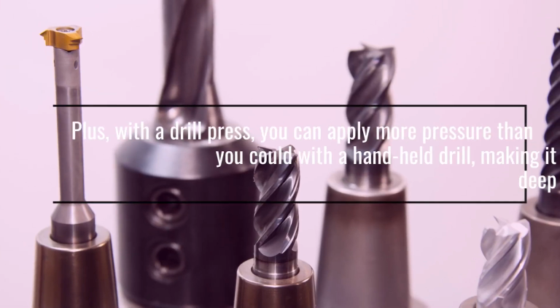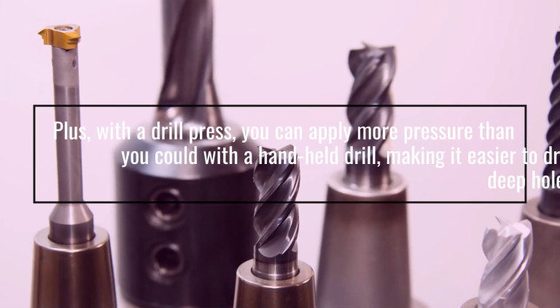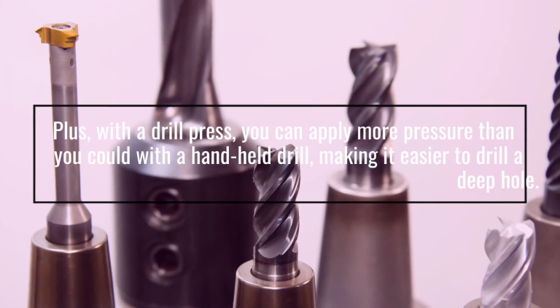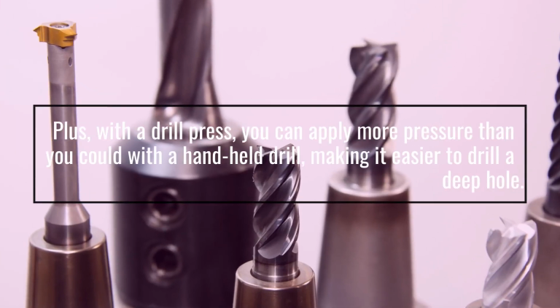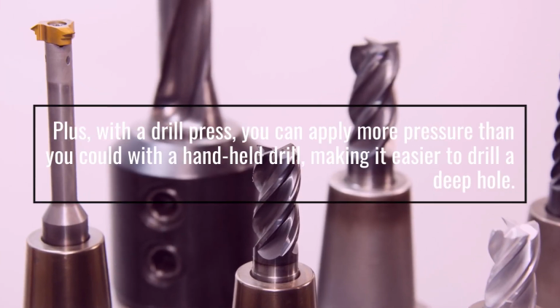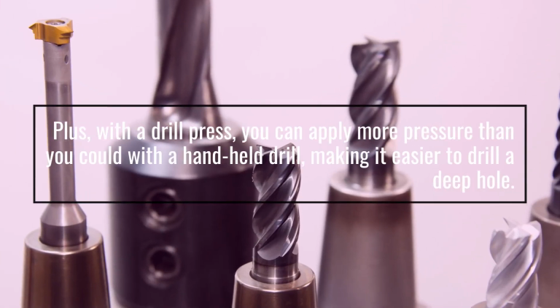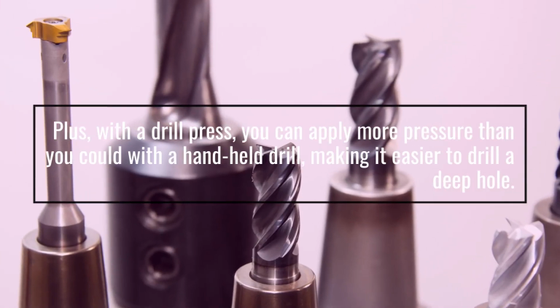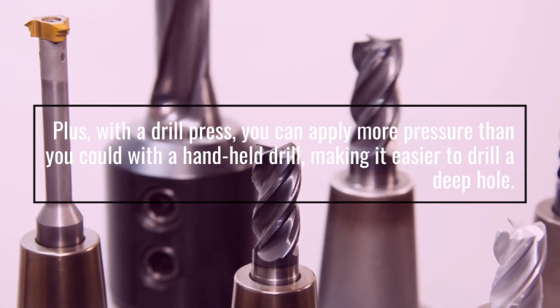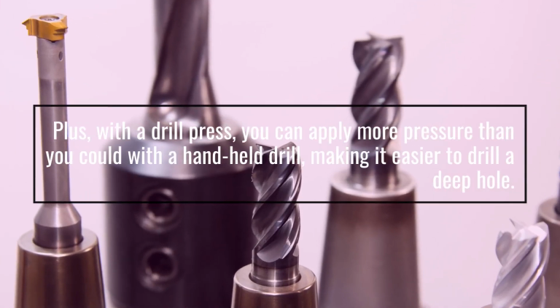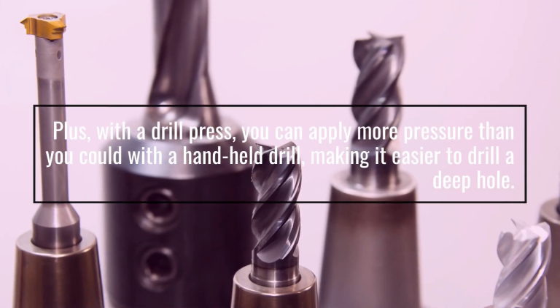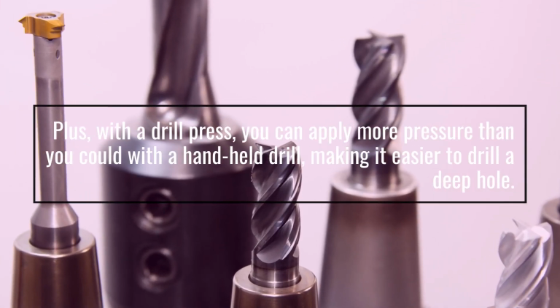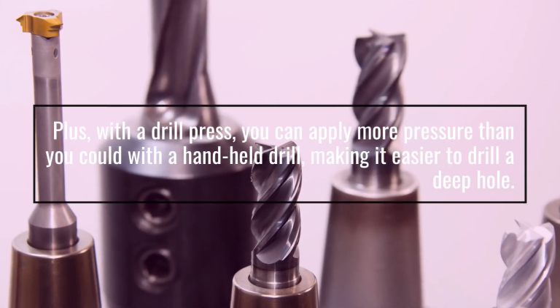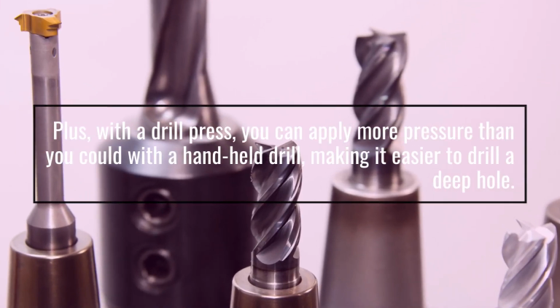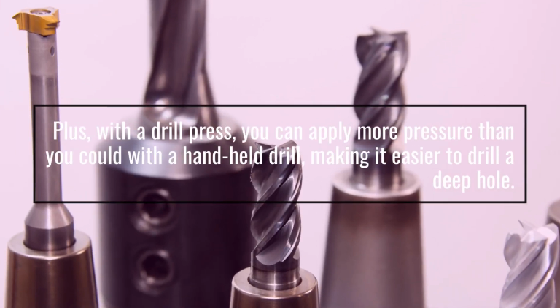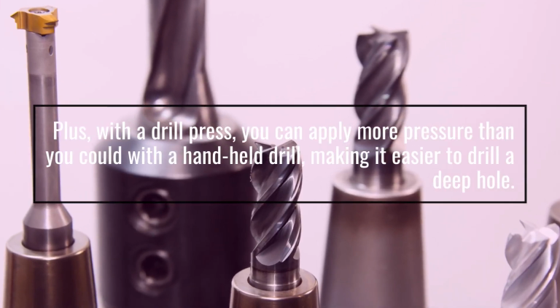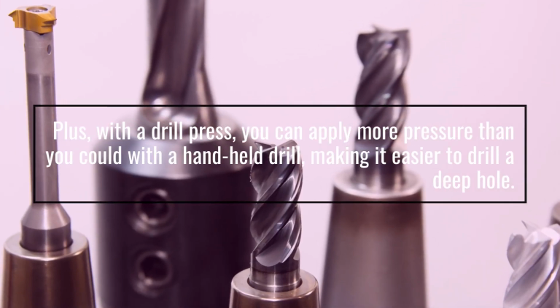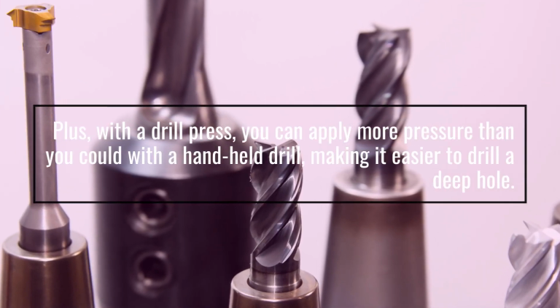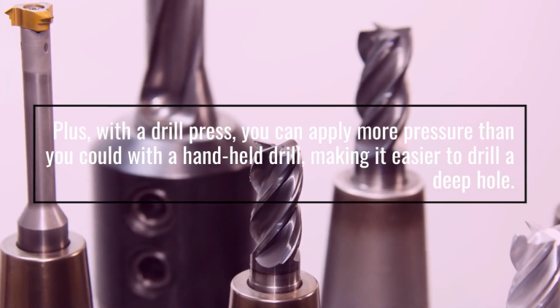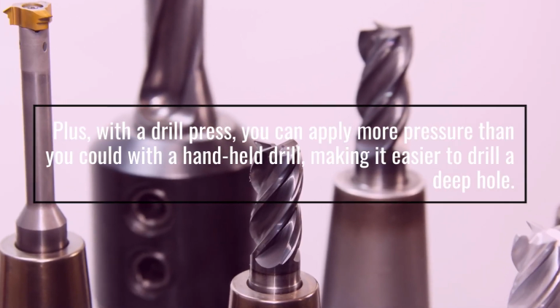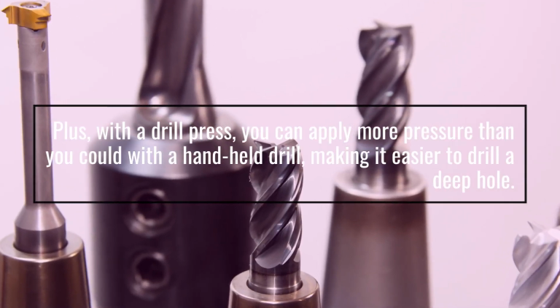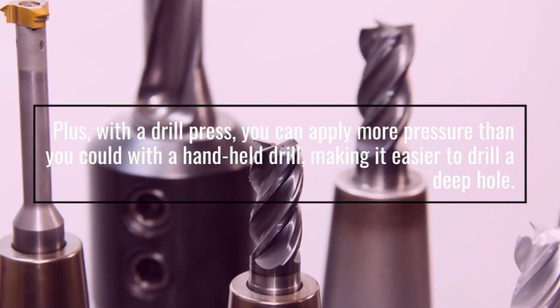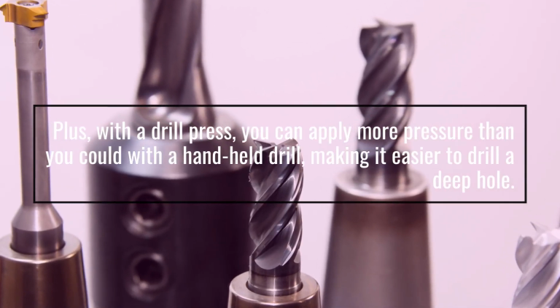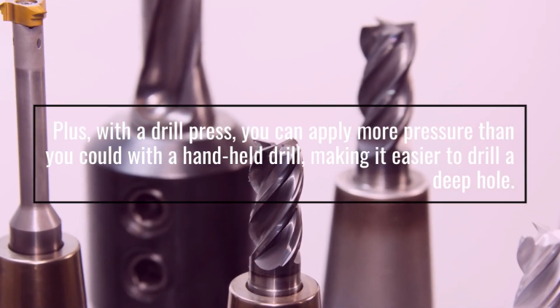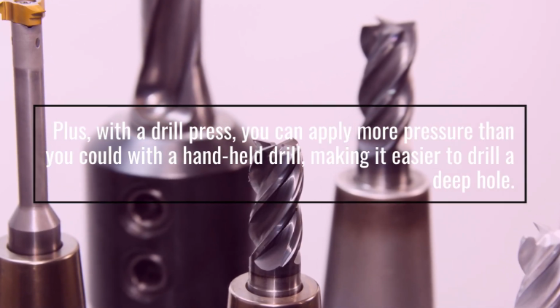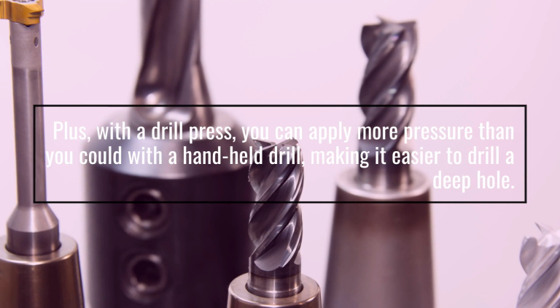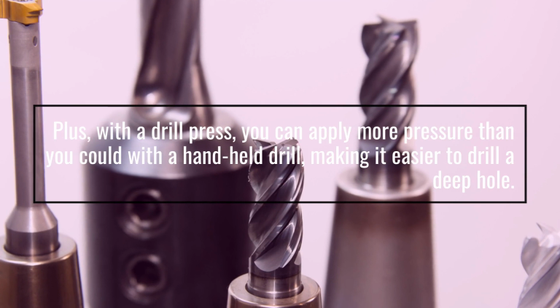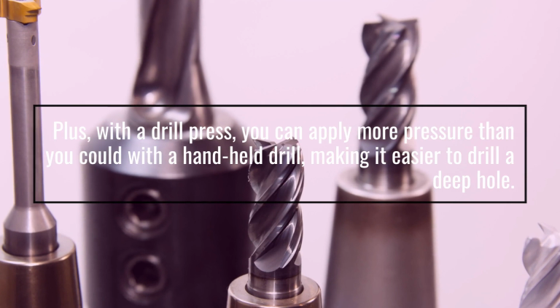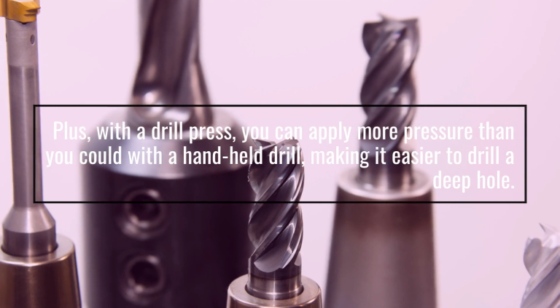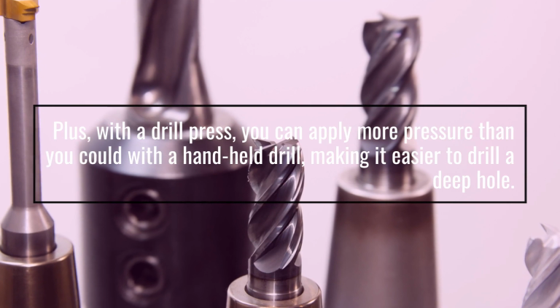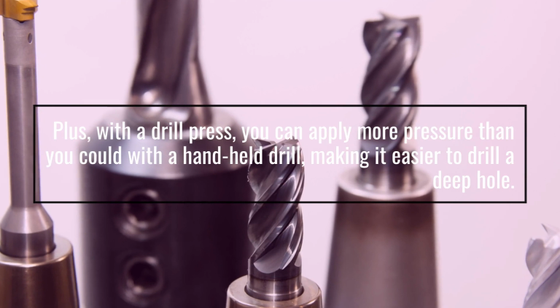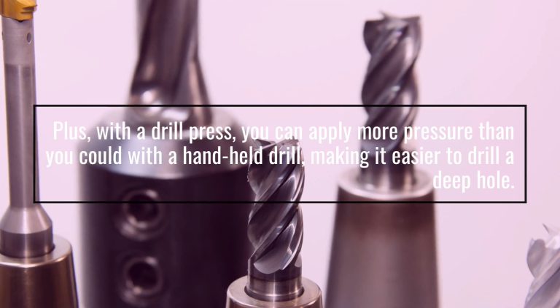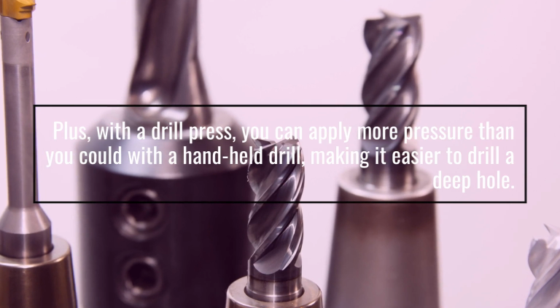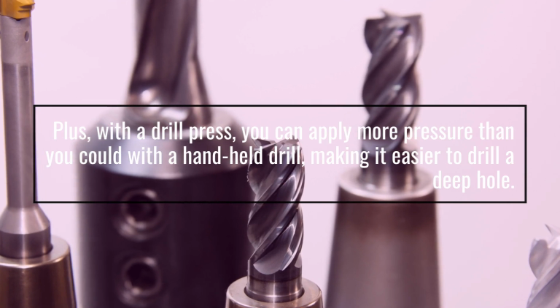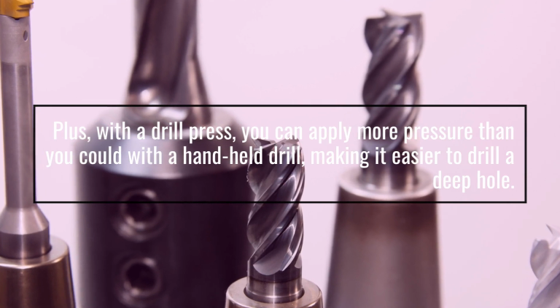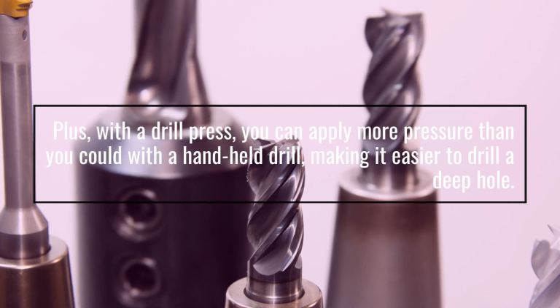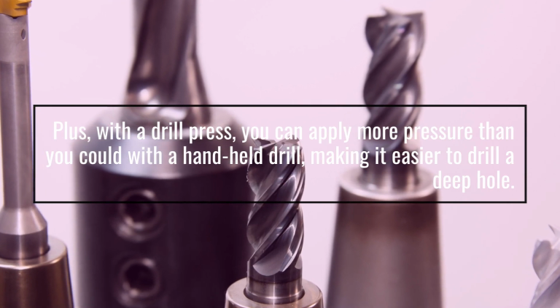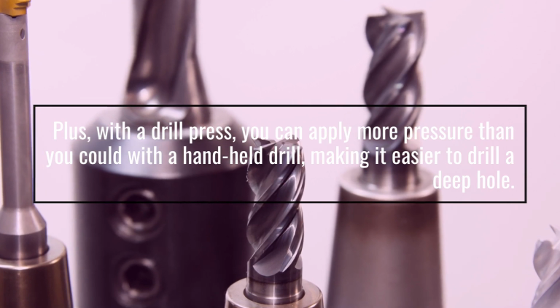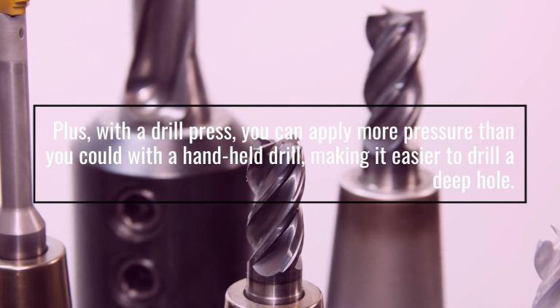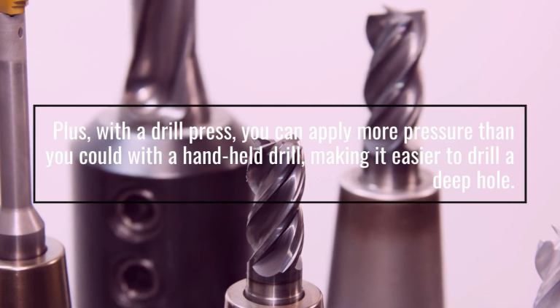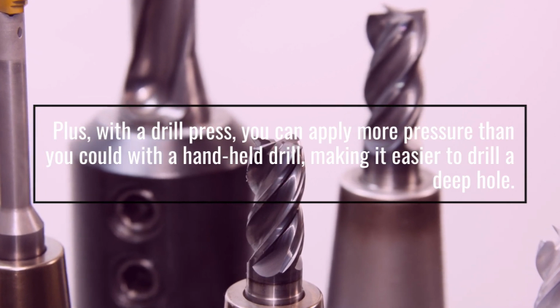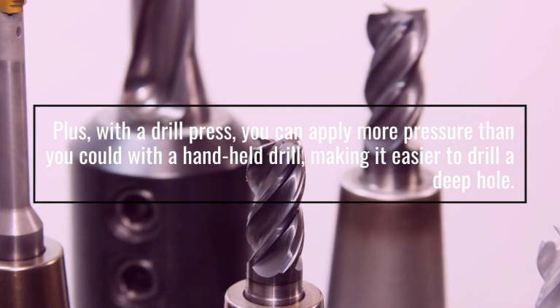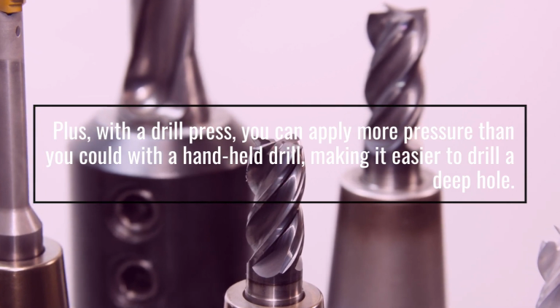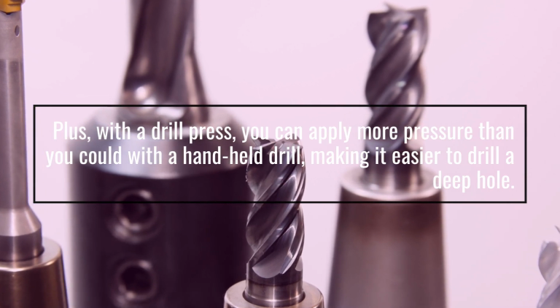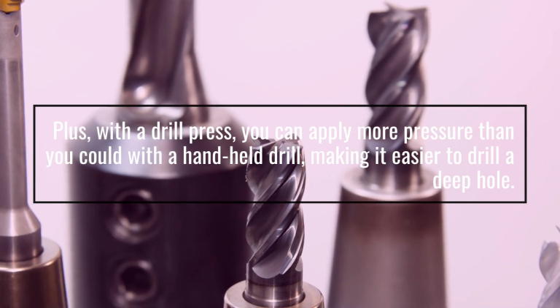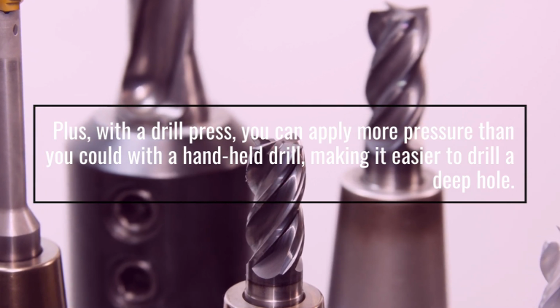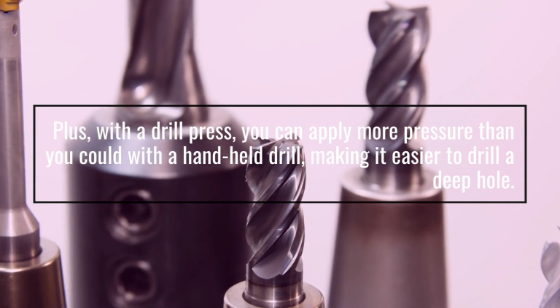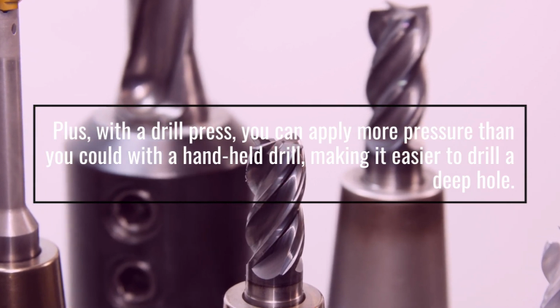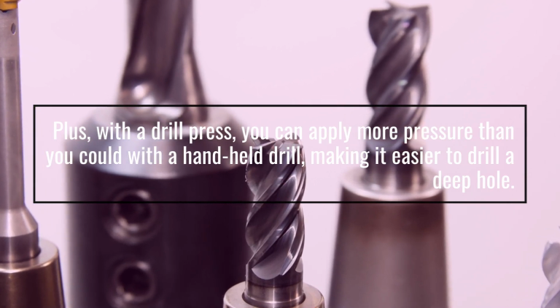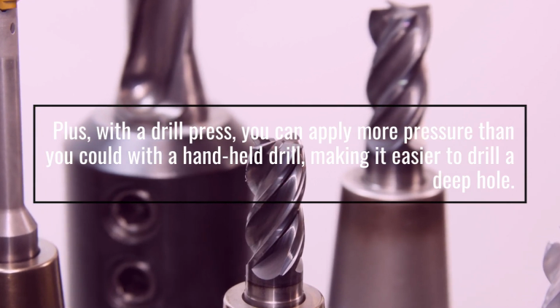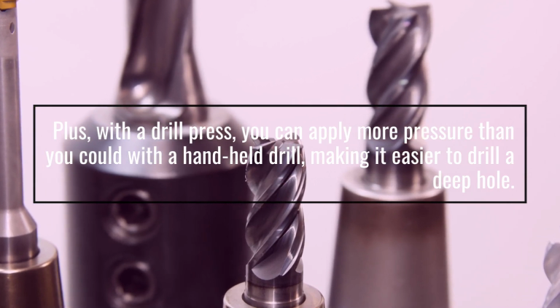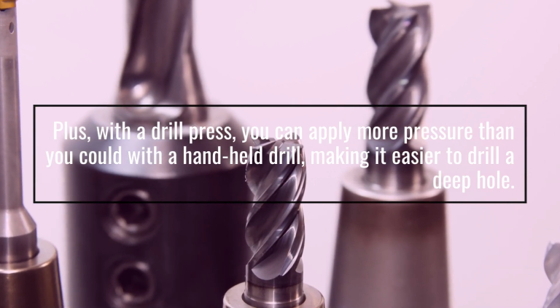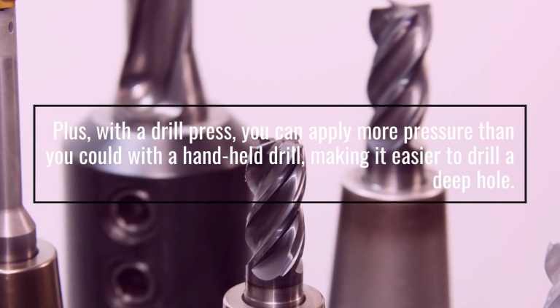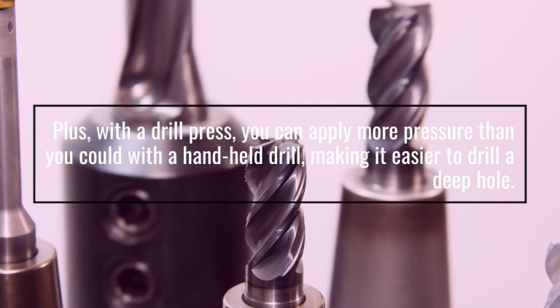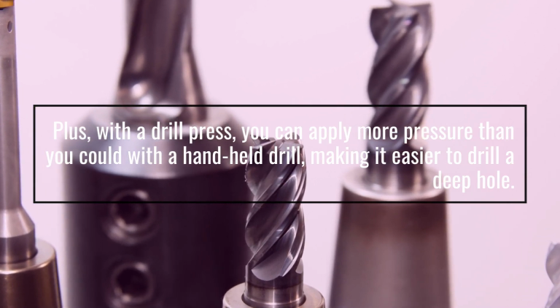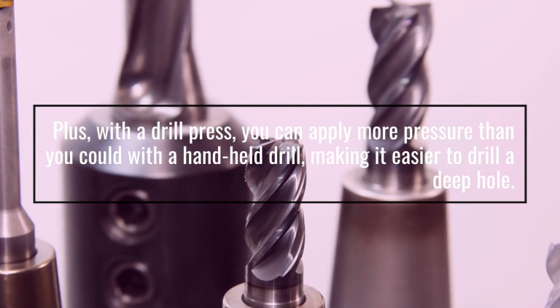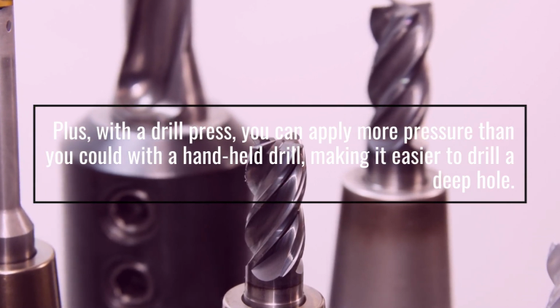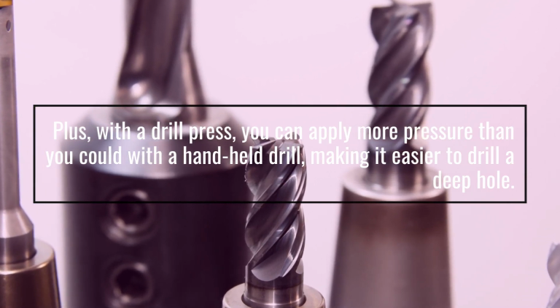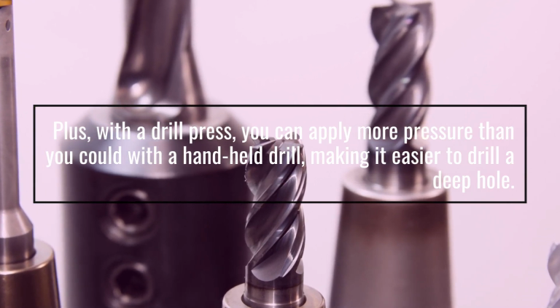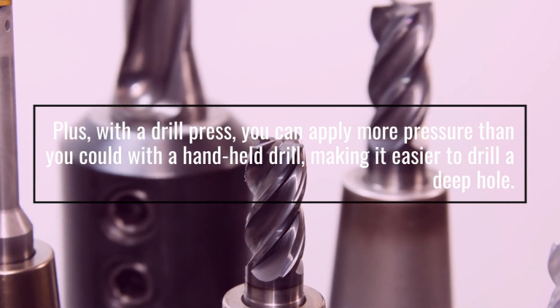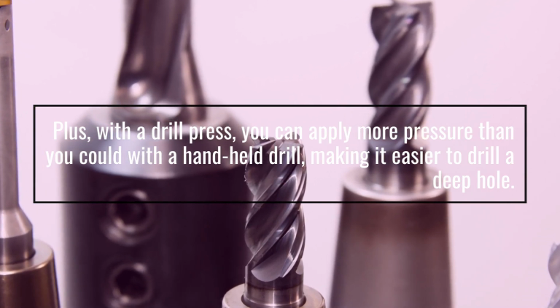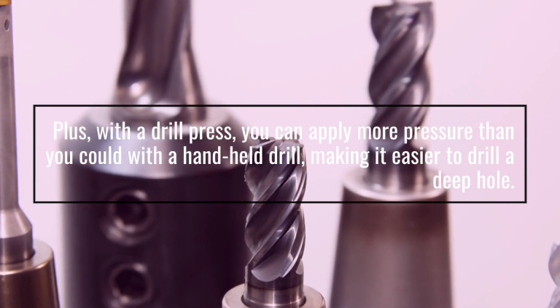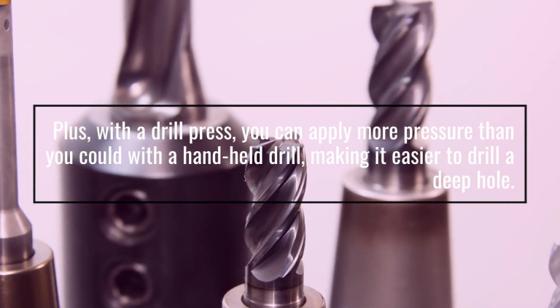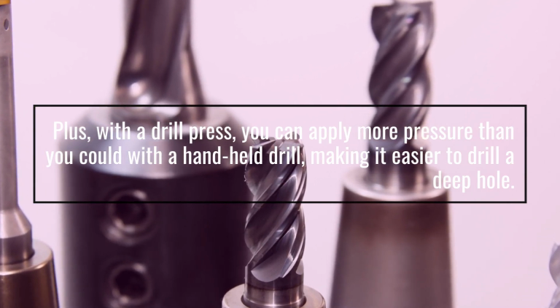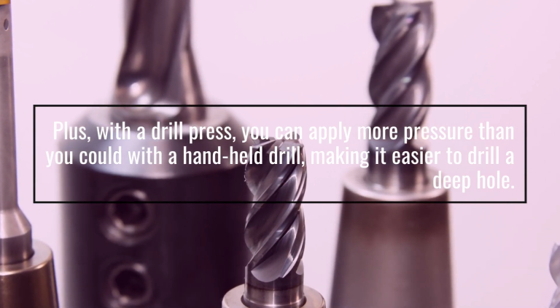Plus, with a drill press, you can apply more pressure than you could with a handheld drill, making it easier to drill a deep hole.